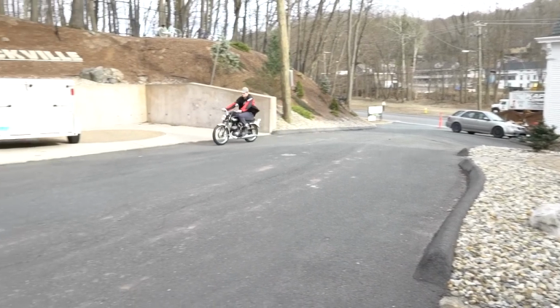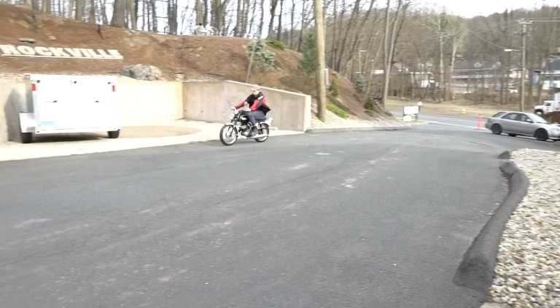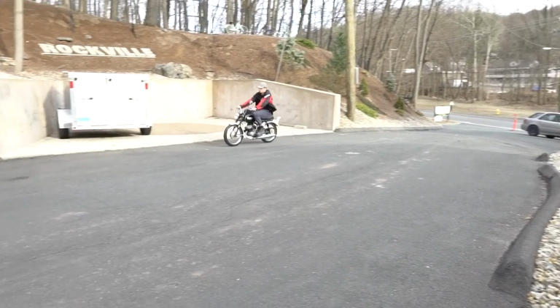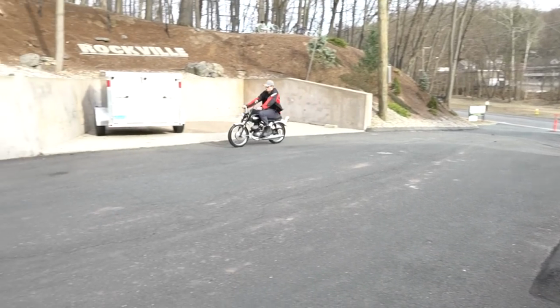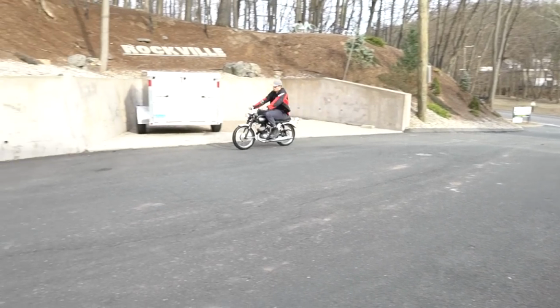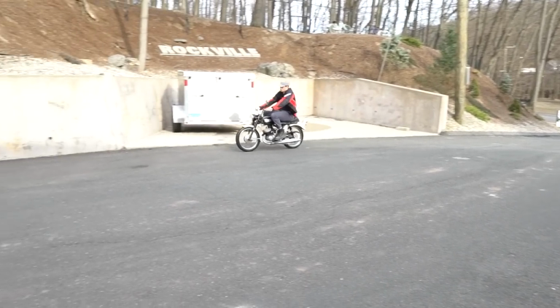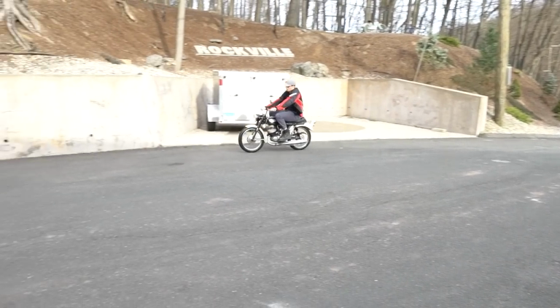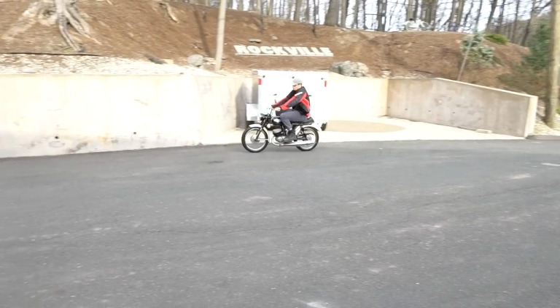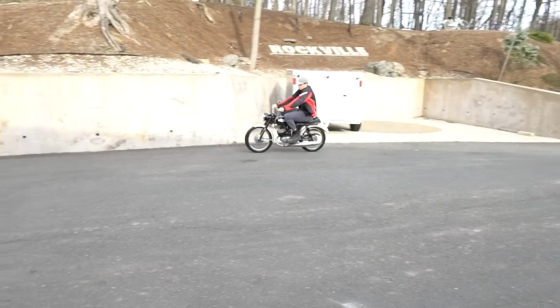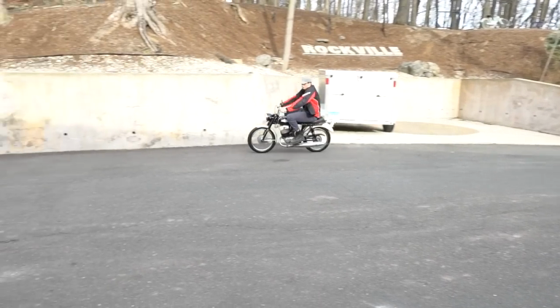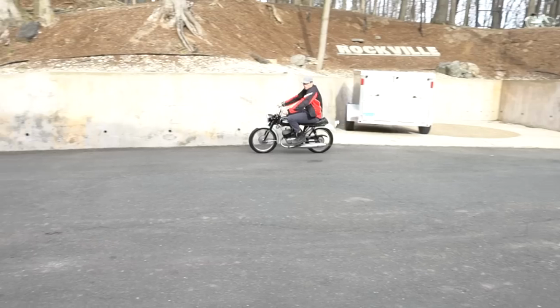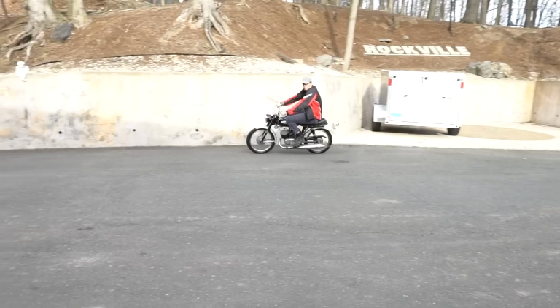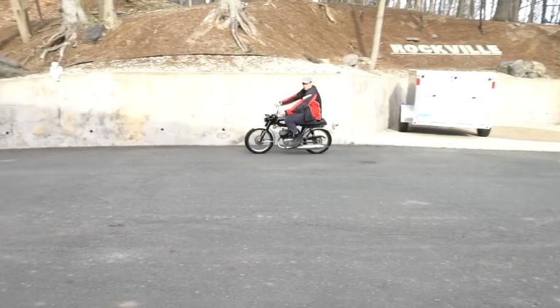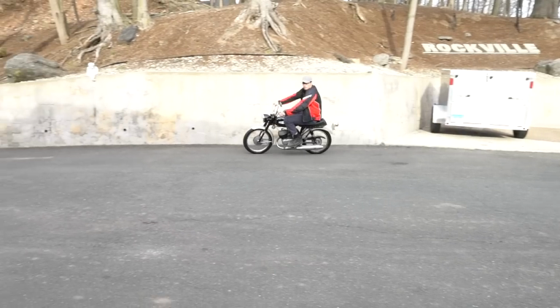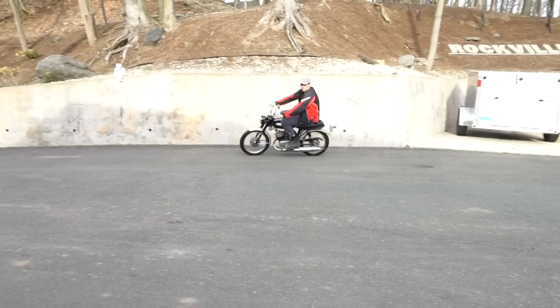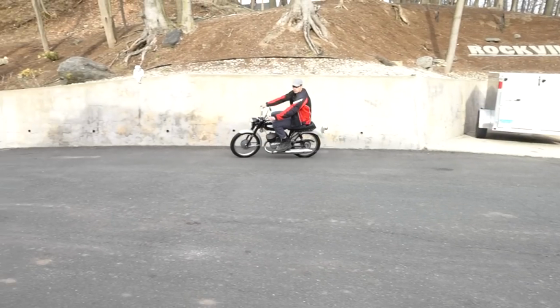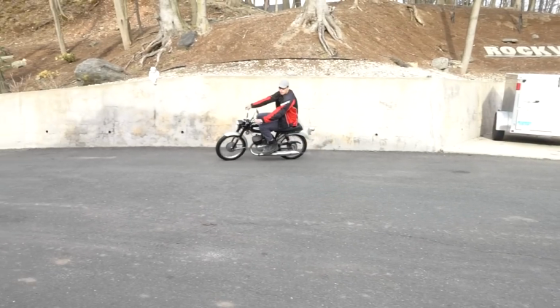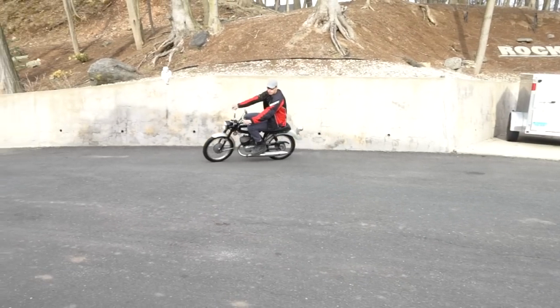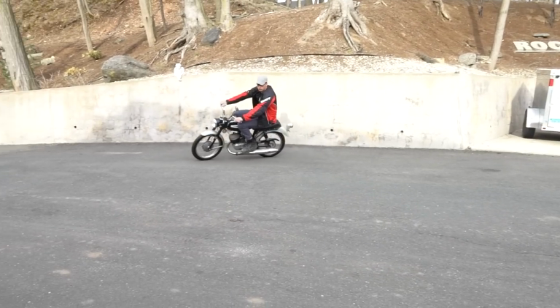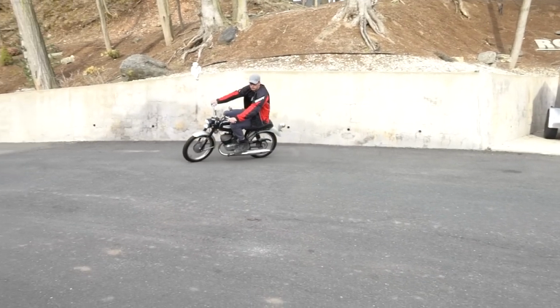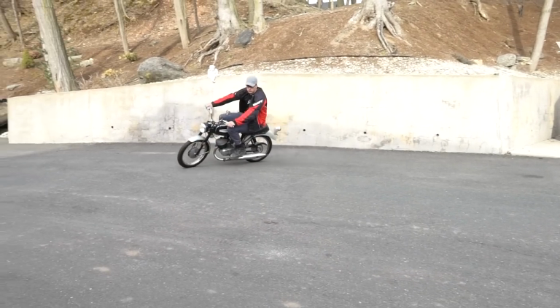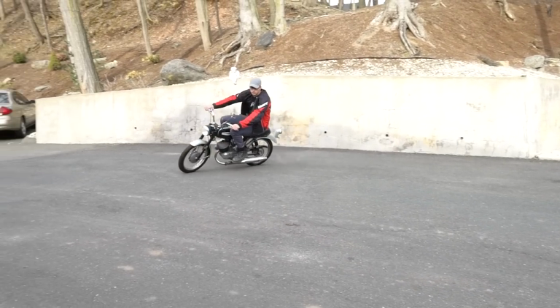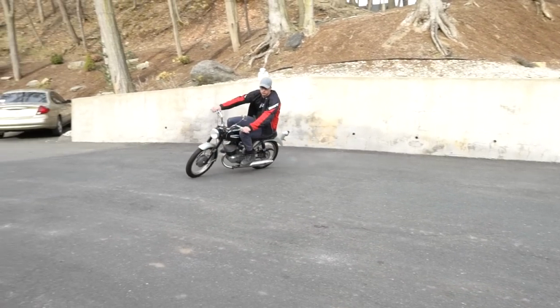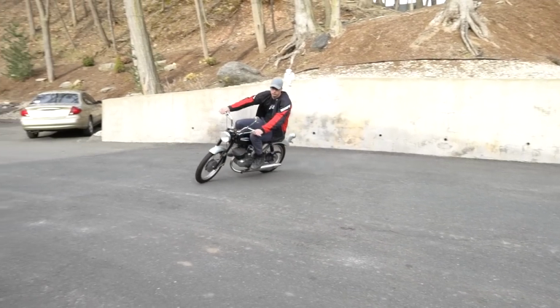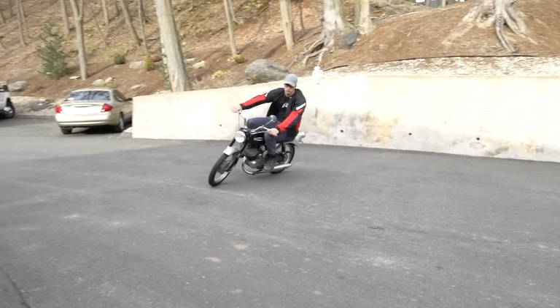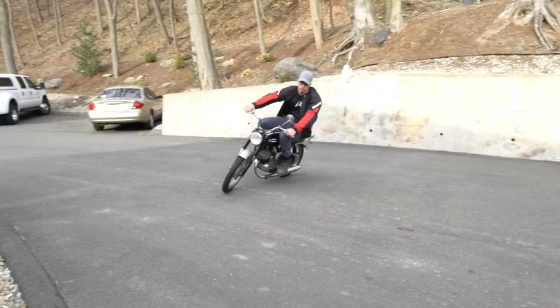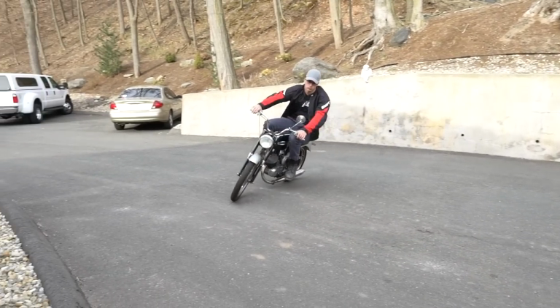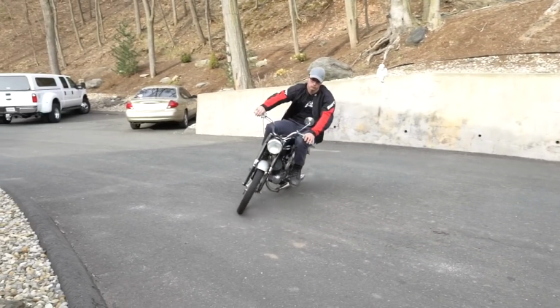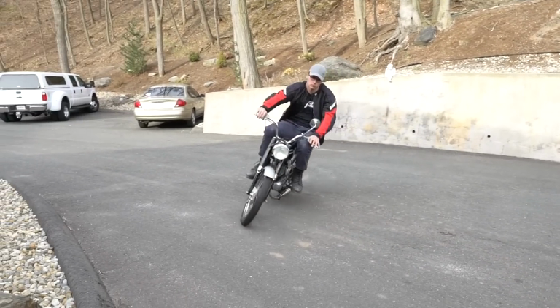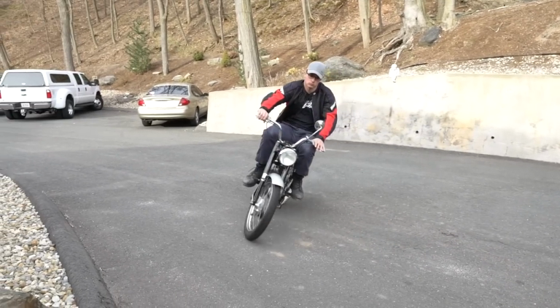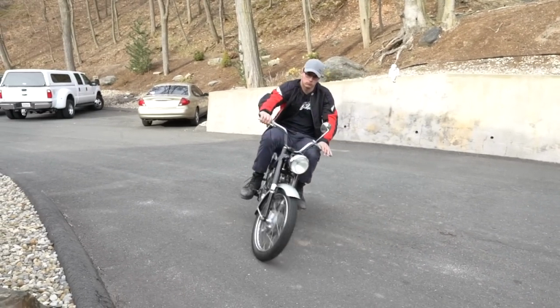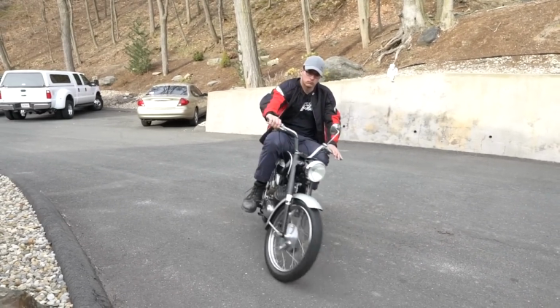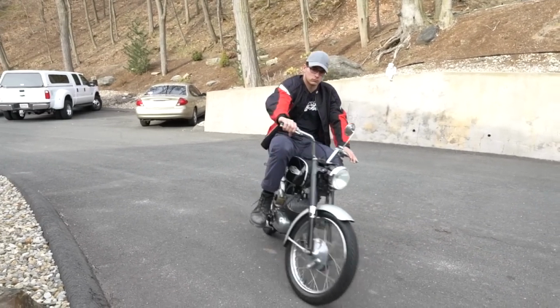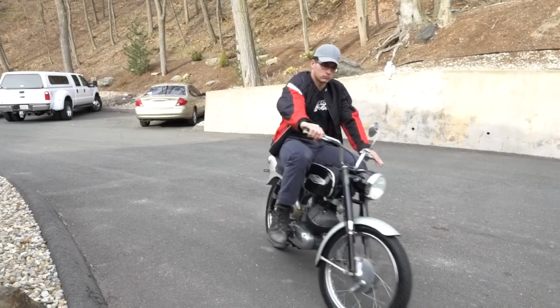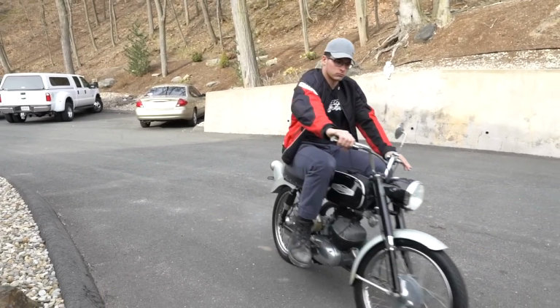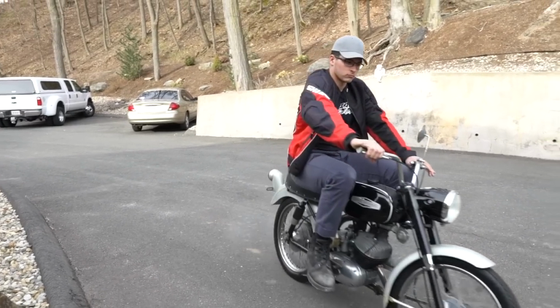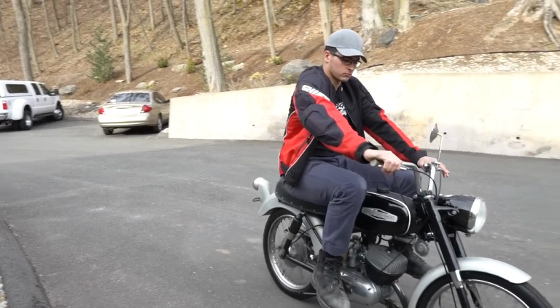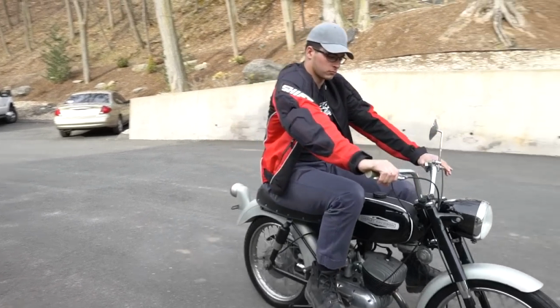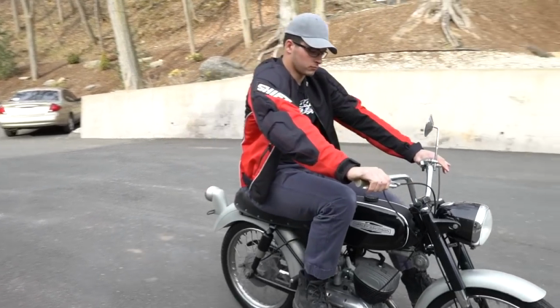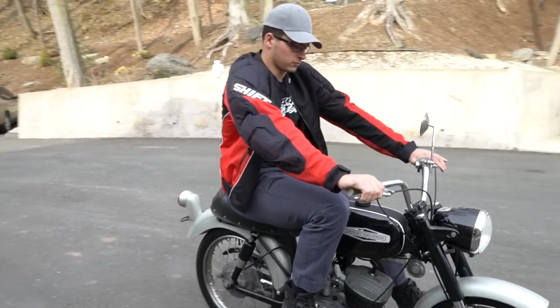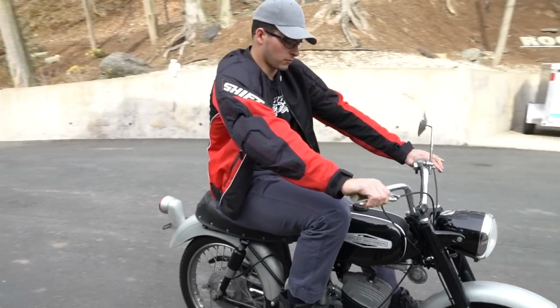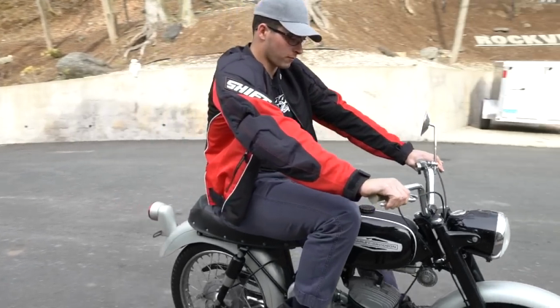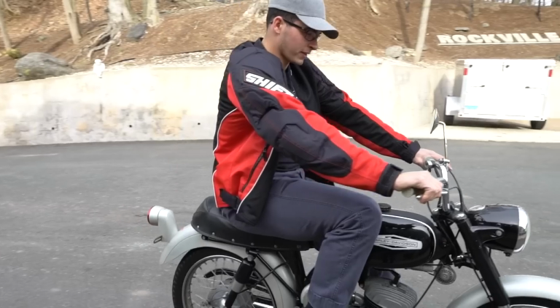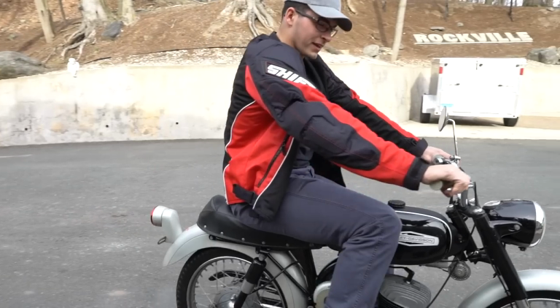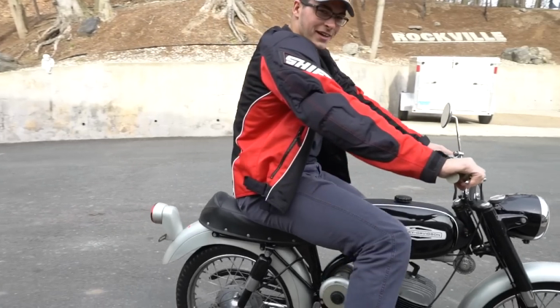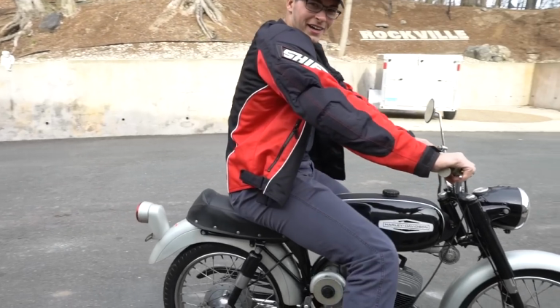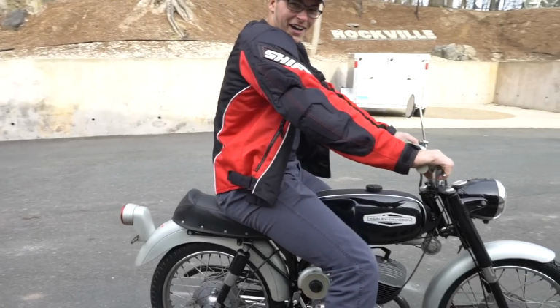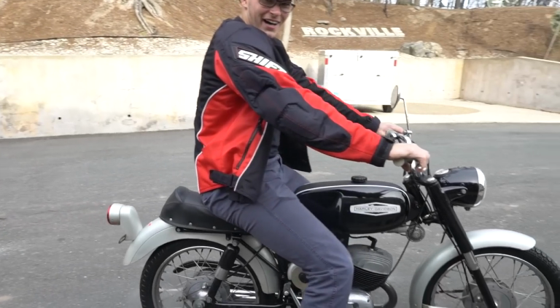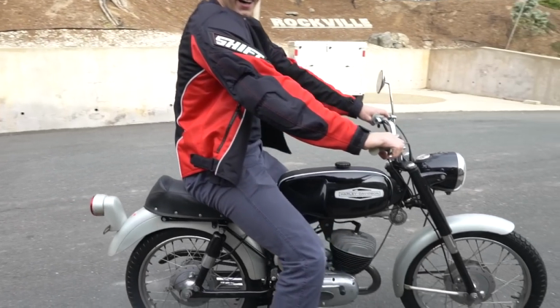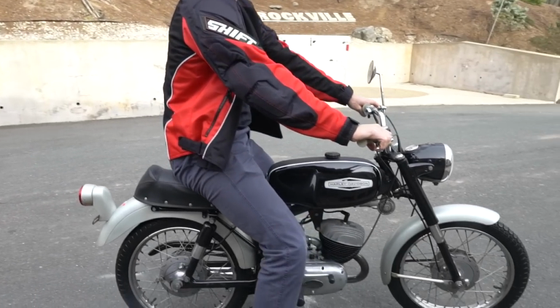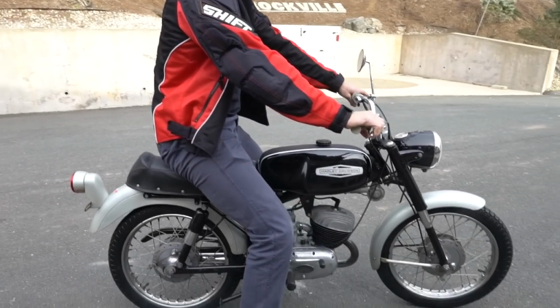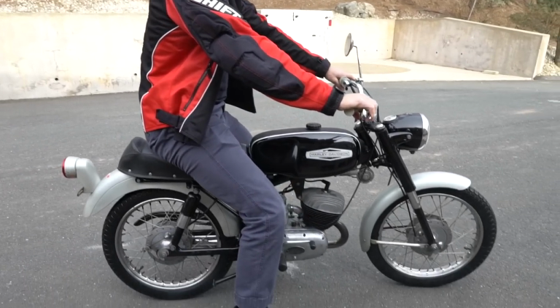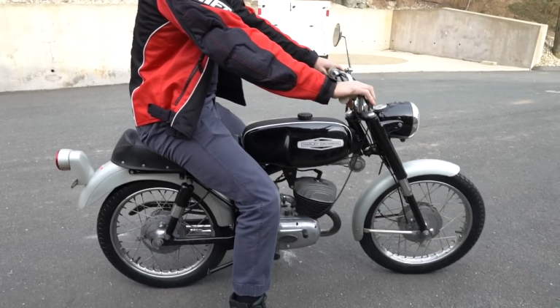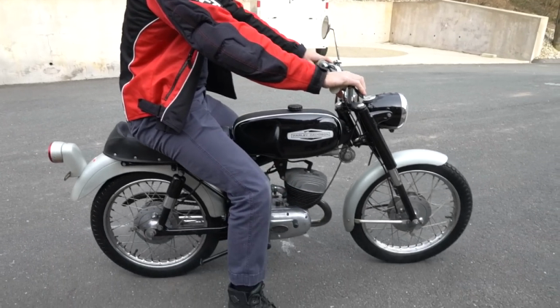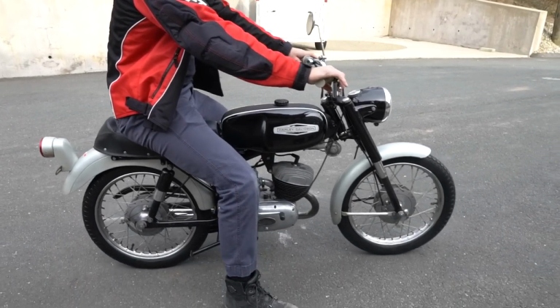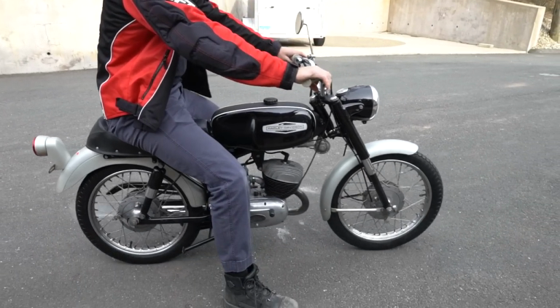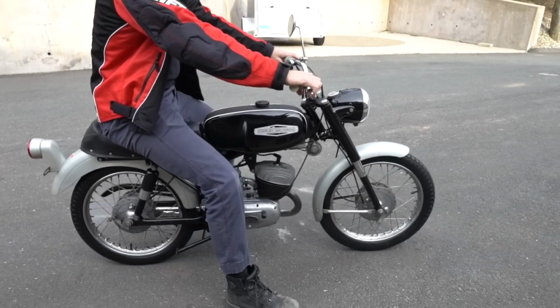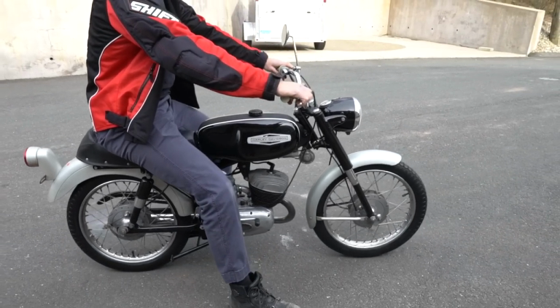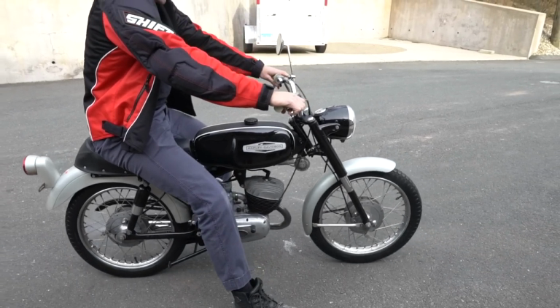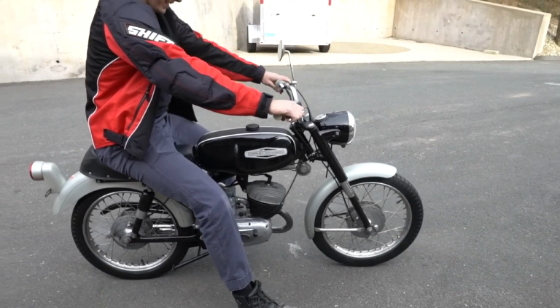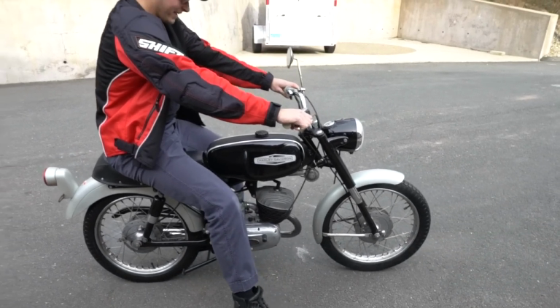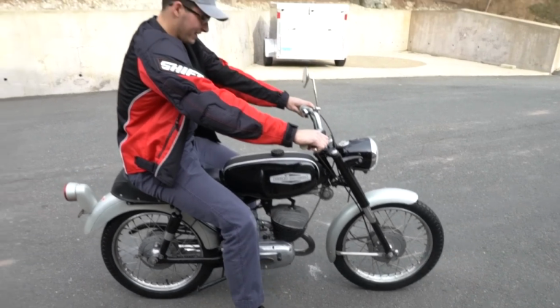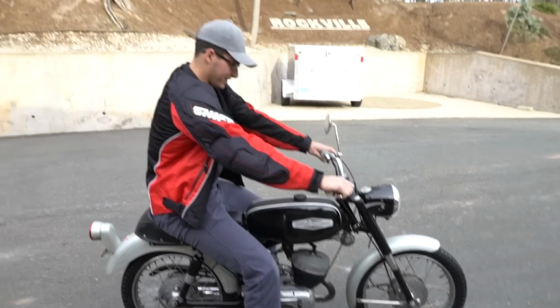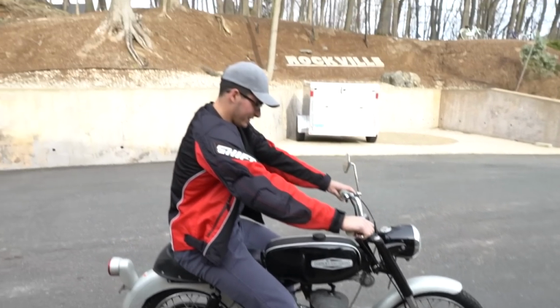Well, well, well — what have we here, folks? I guarantee you're not going to see one of these pull in your driveway anytime soon, unless you buy this one. What do you think?